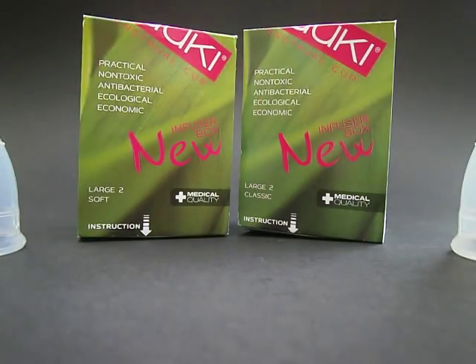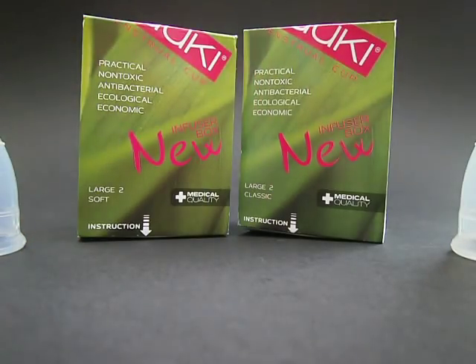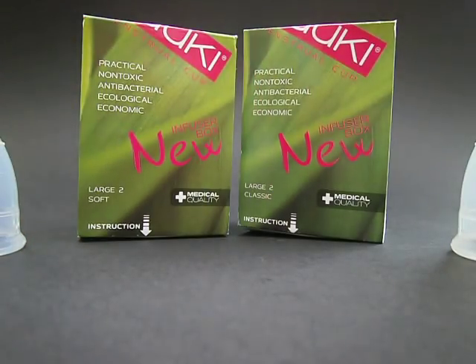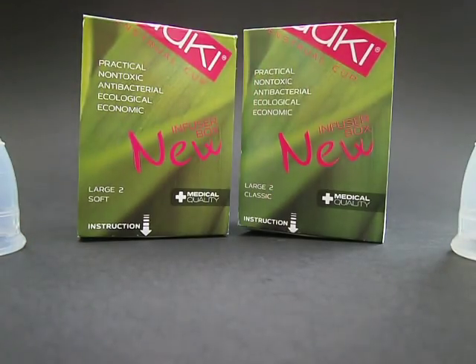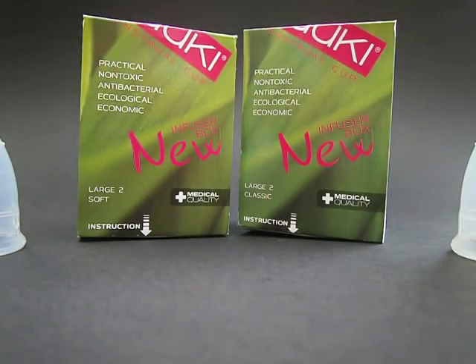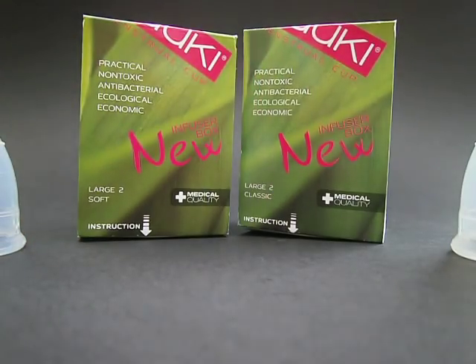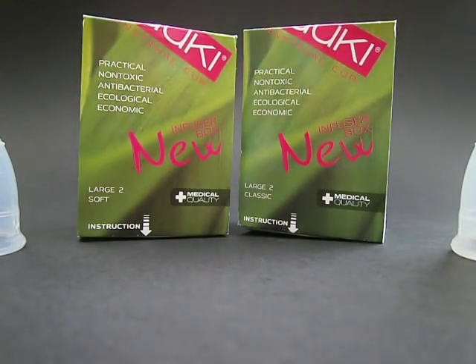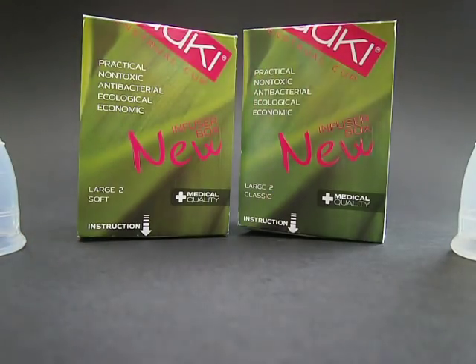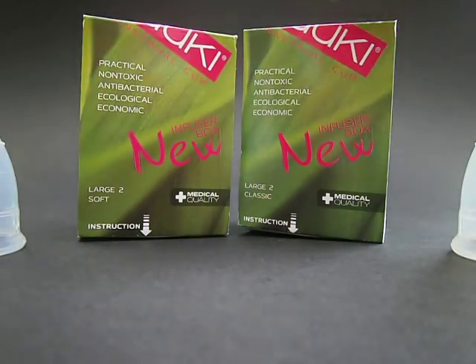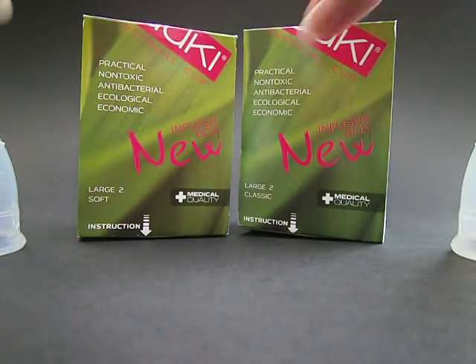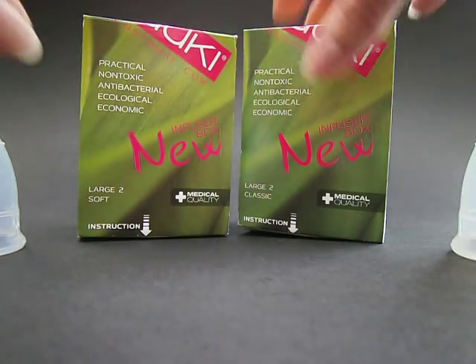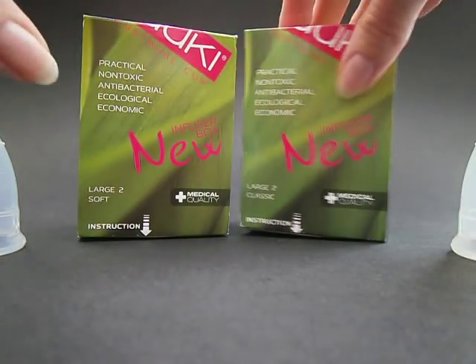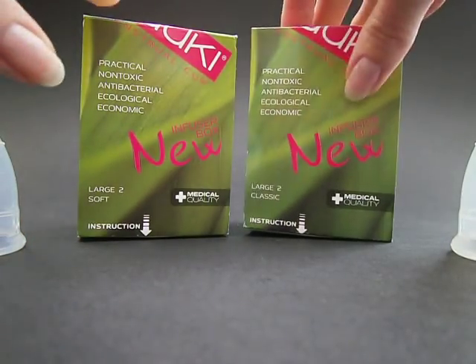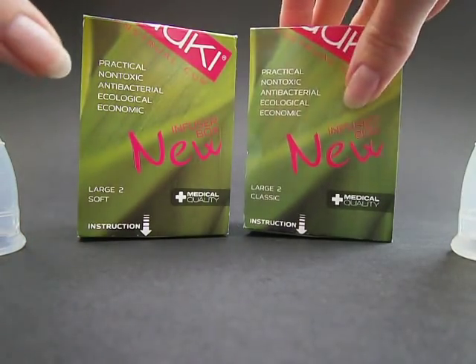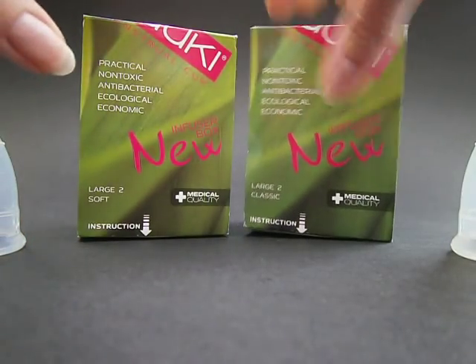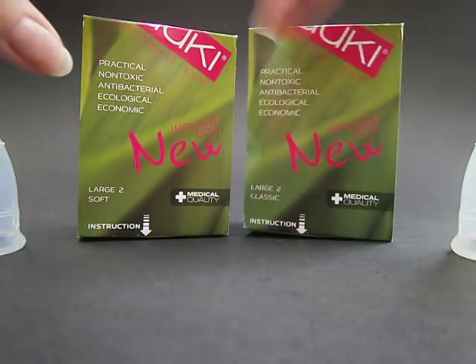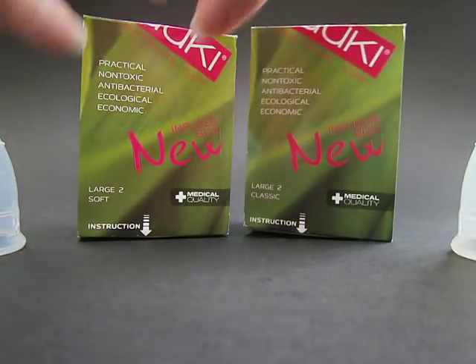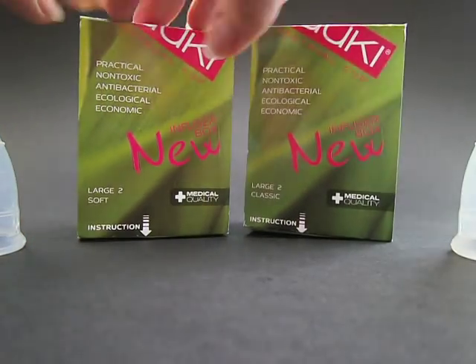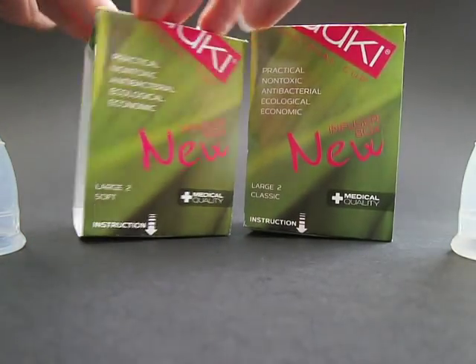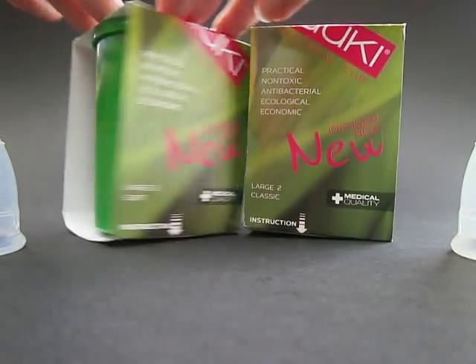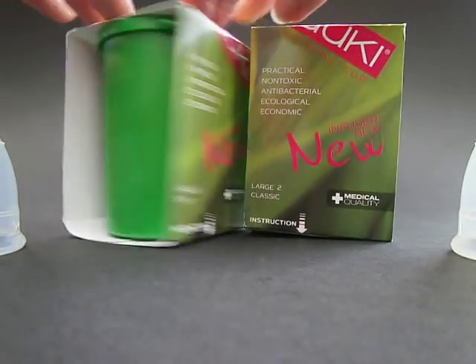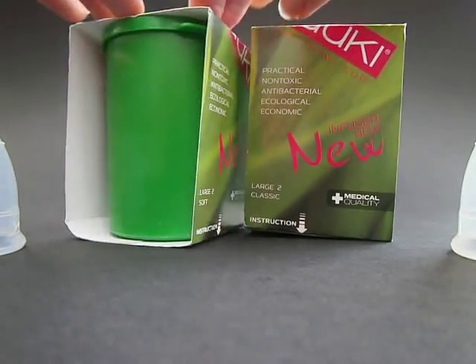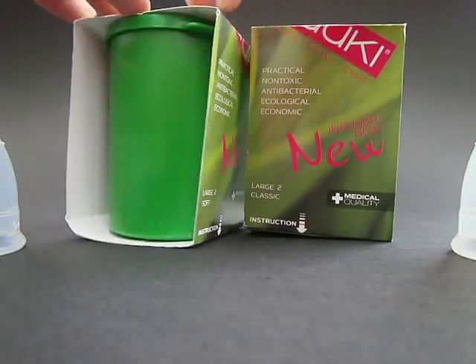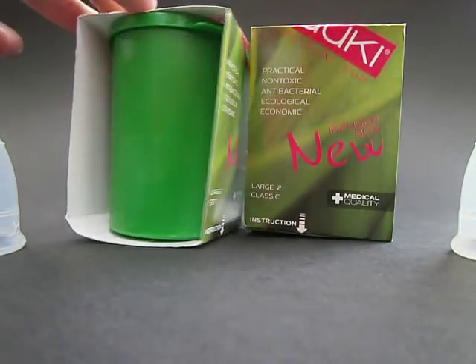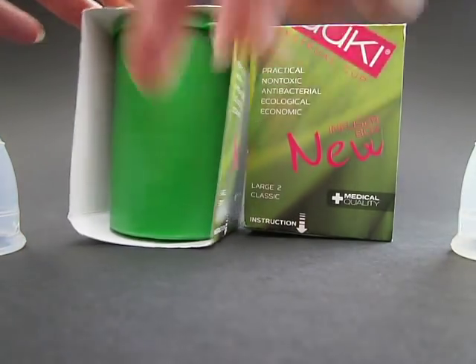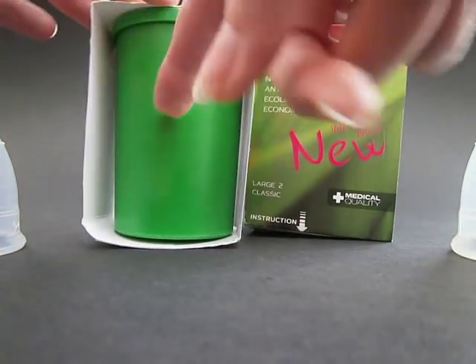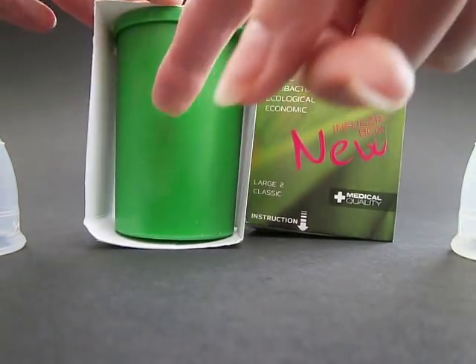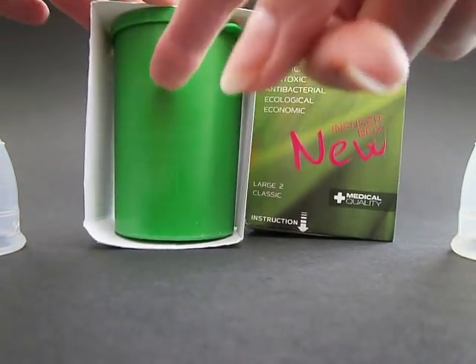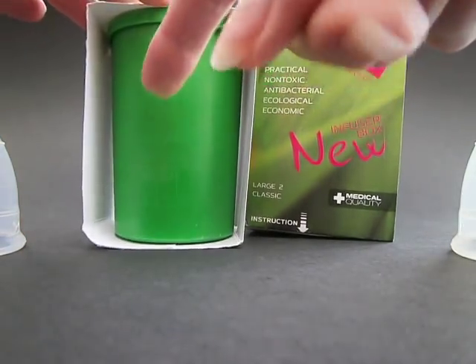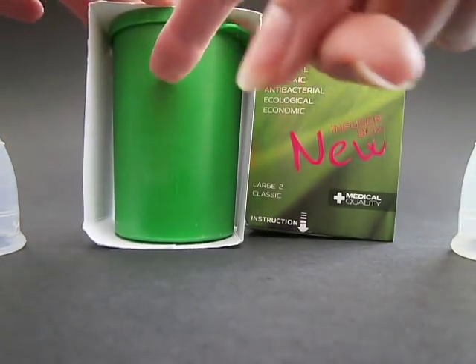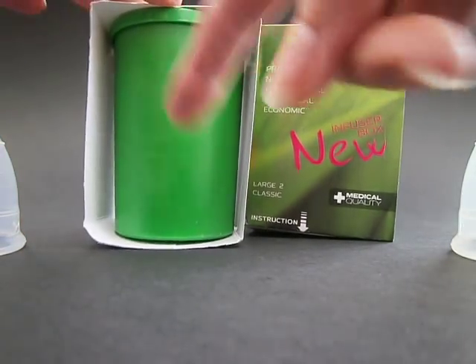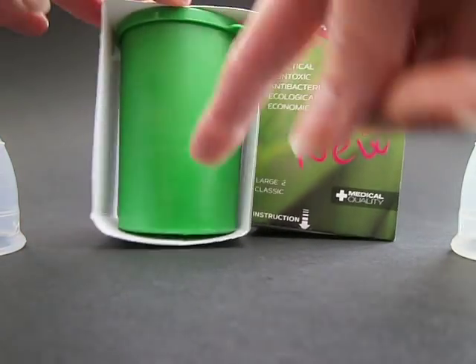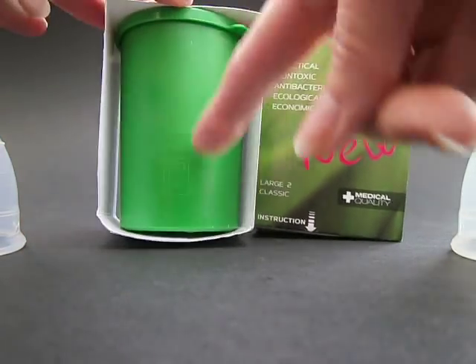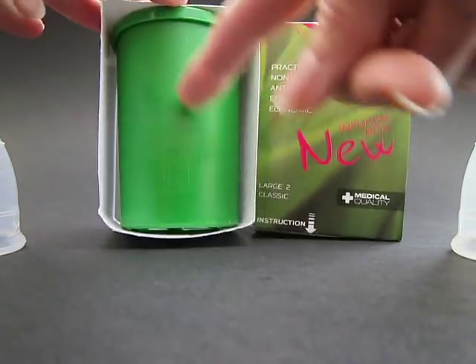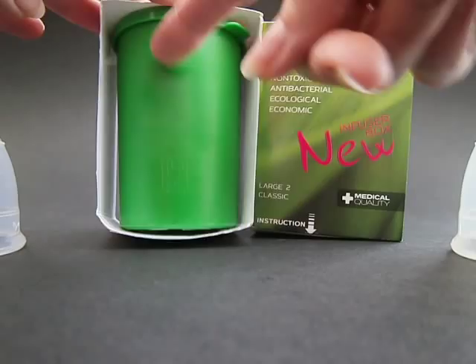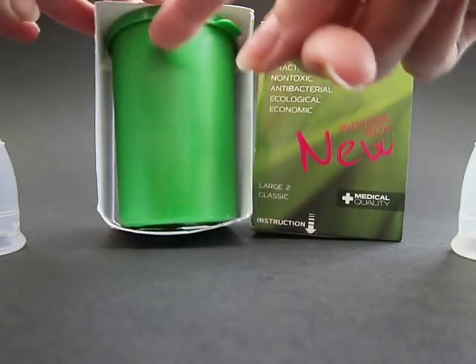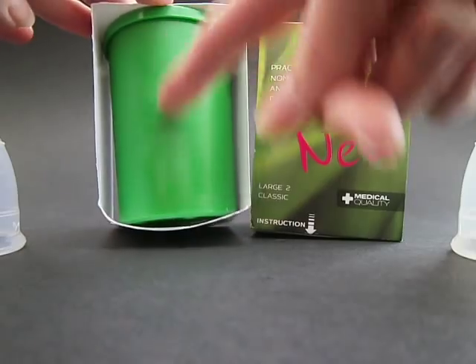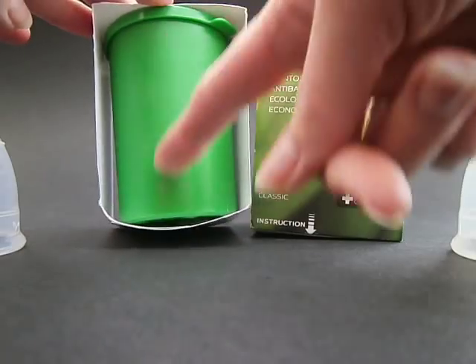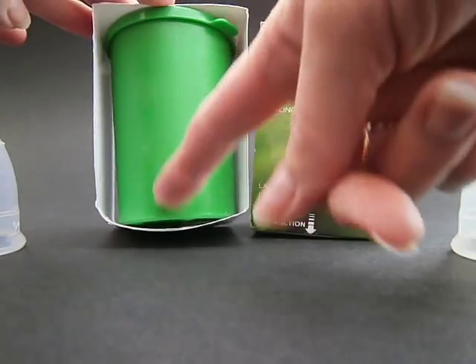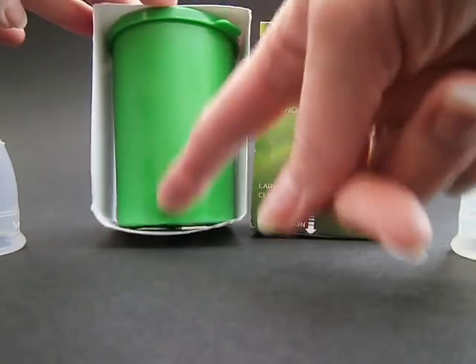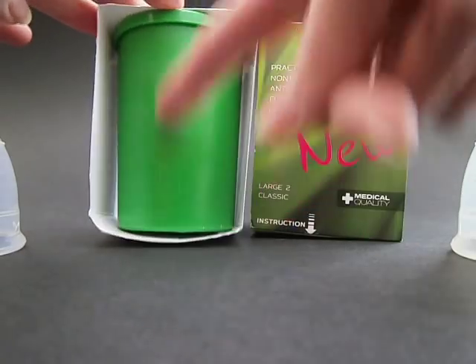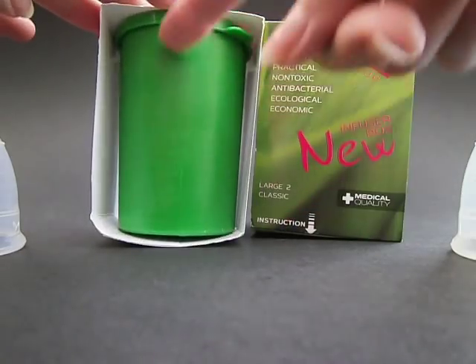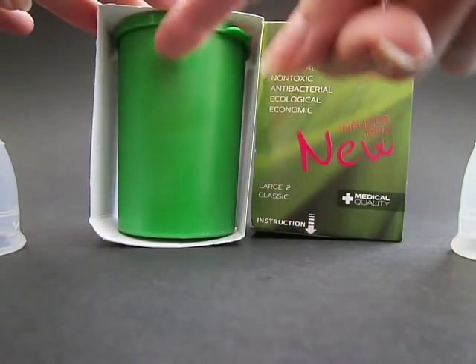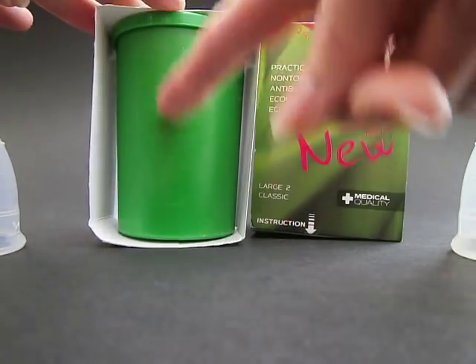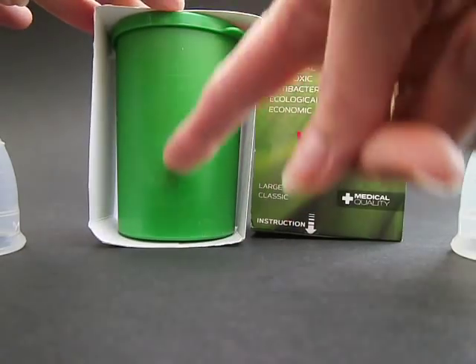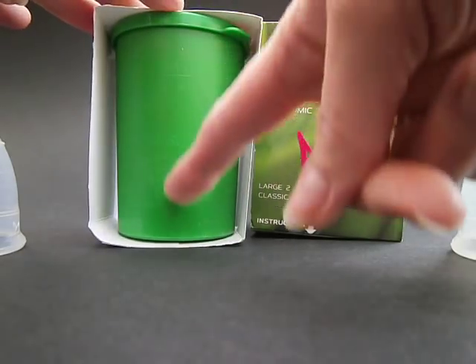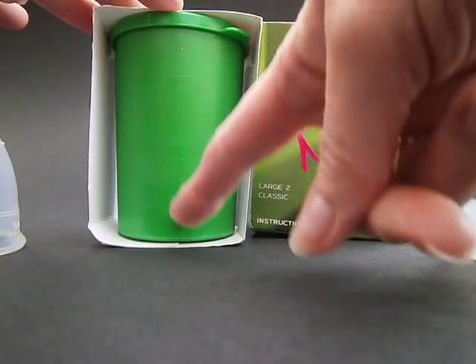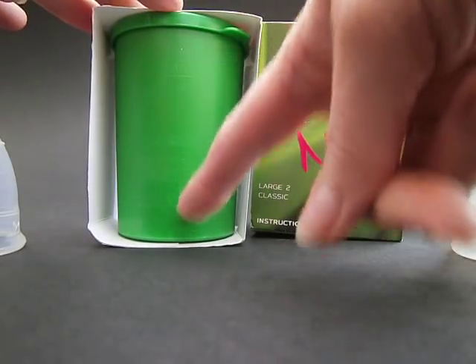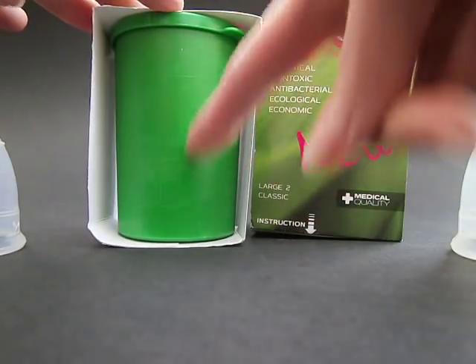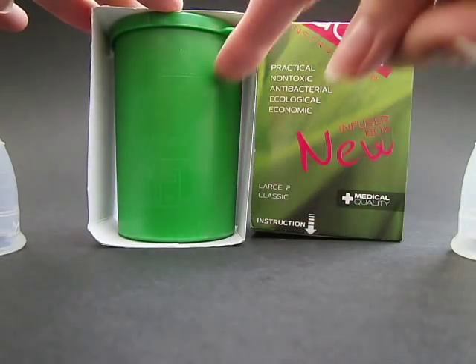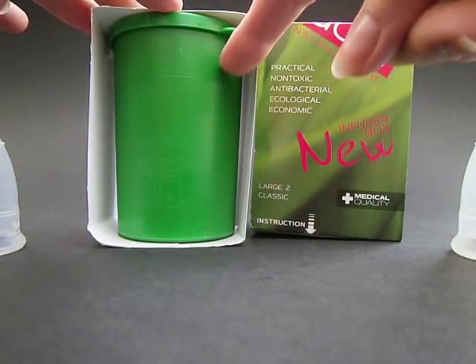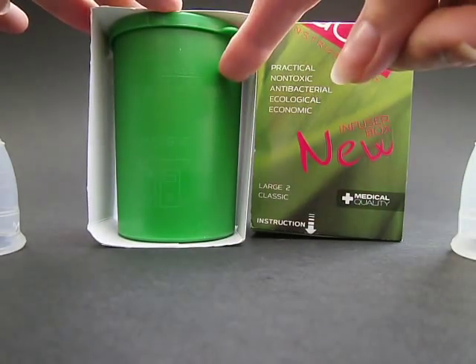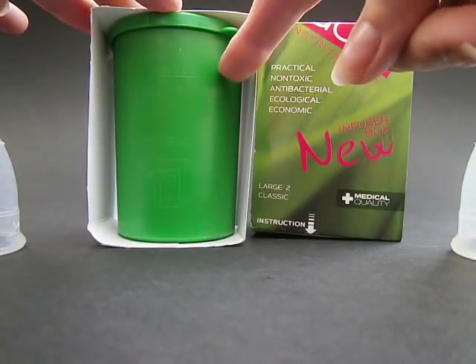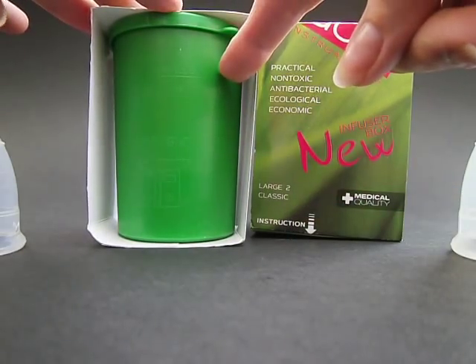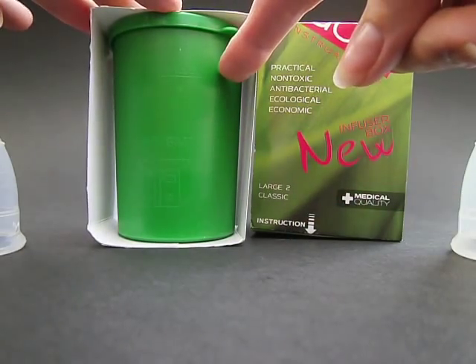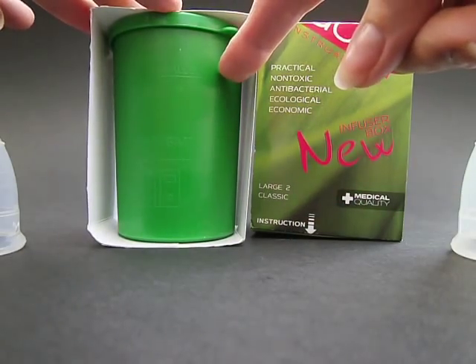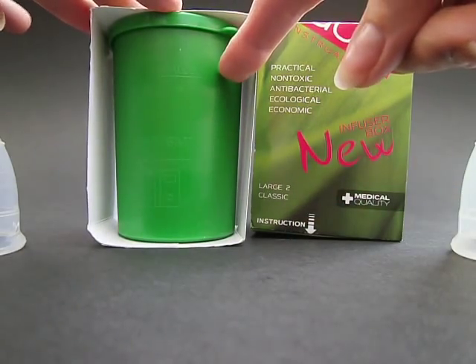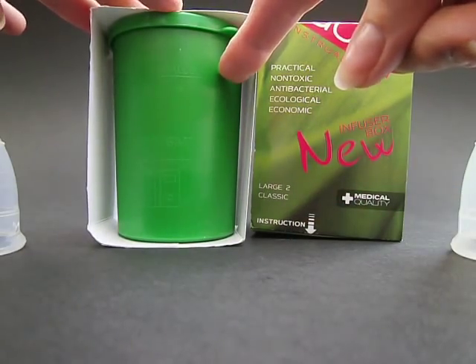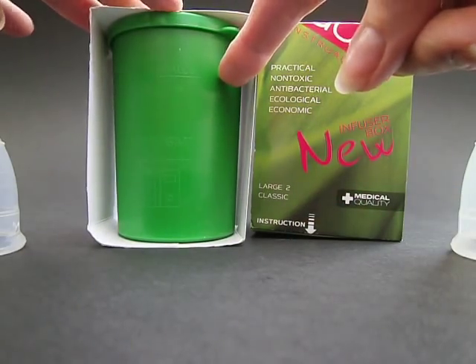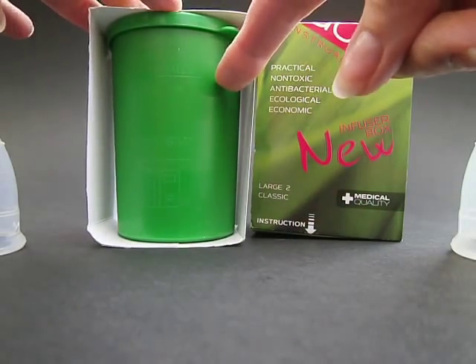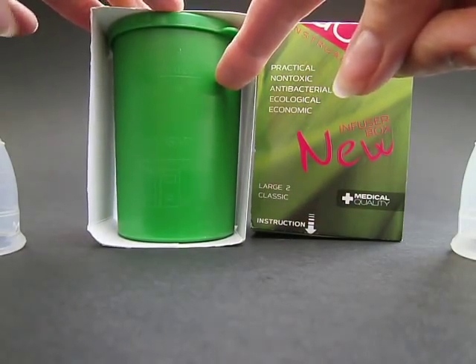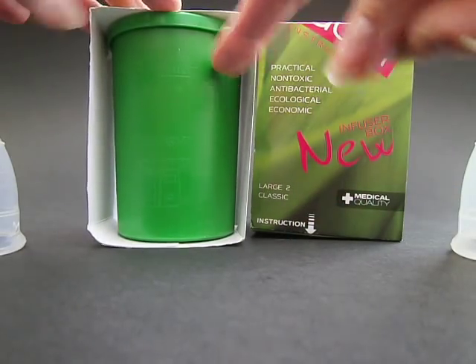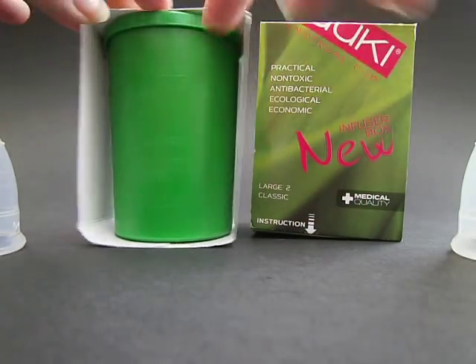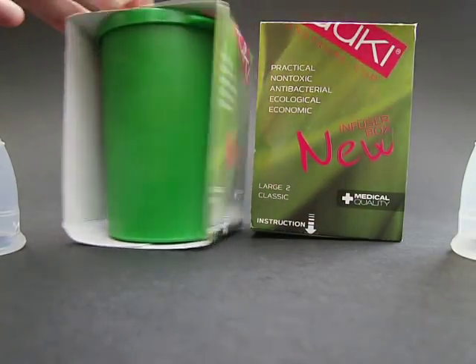They come in a box like this with instructions and the infuser box, so you can sterilize it in the microwave.